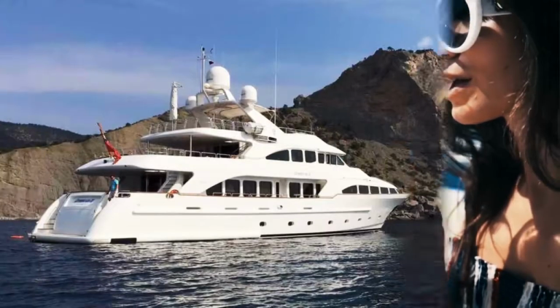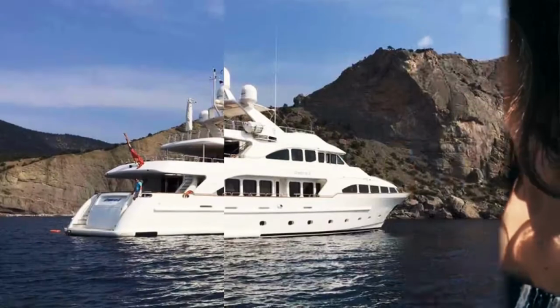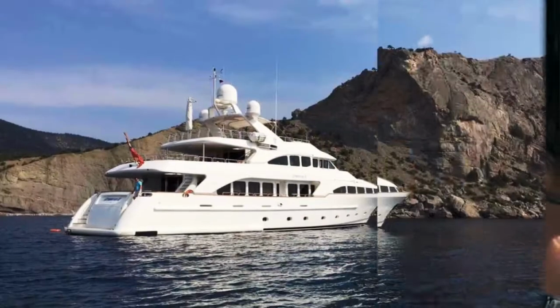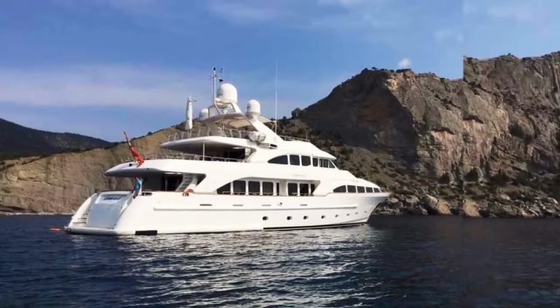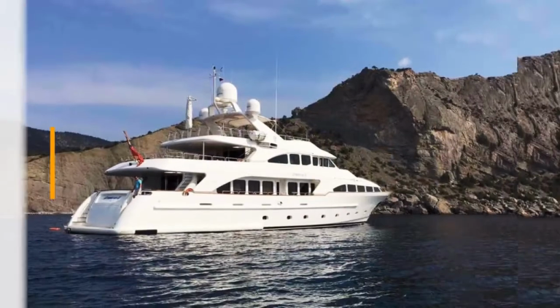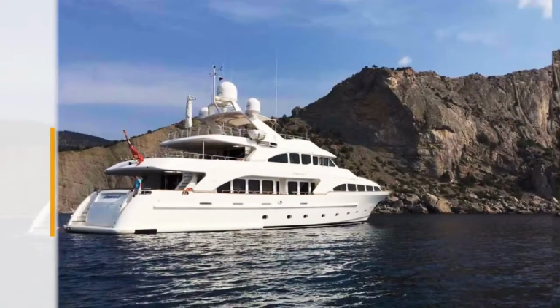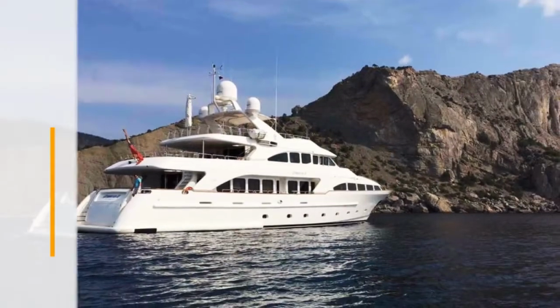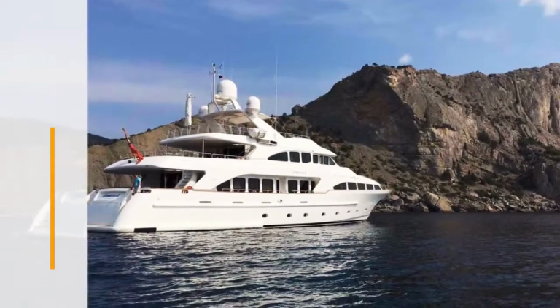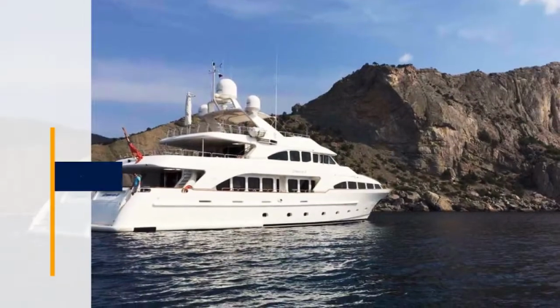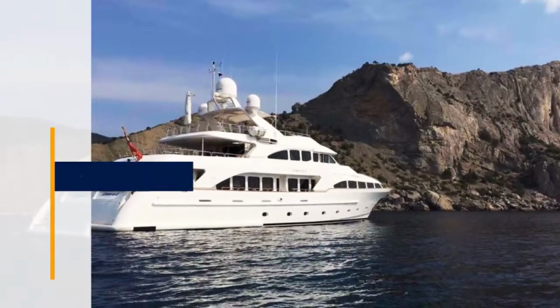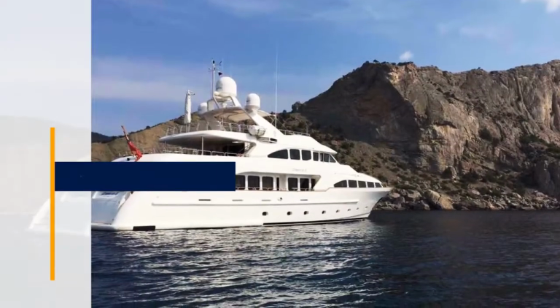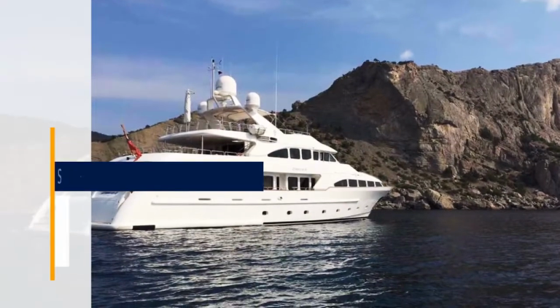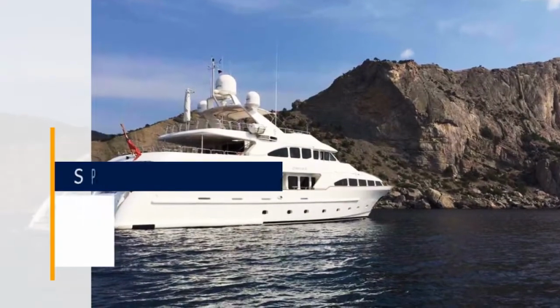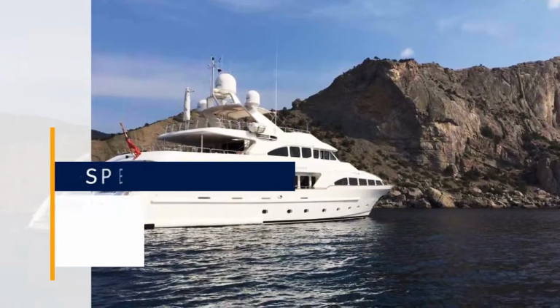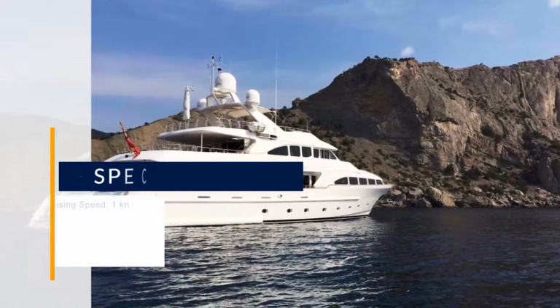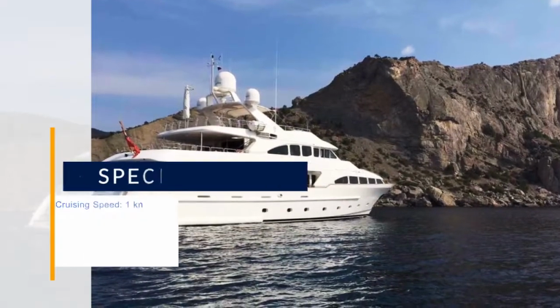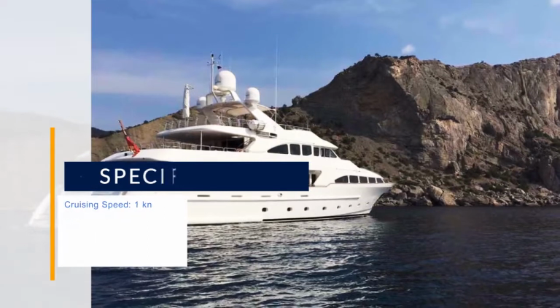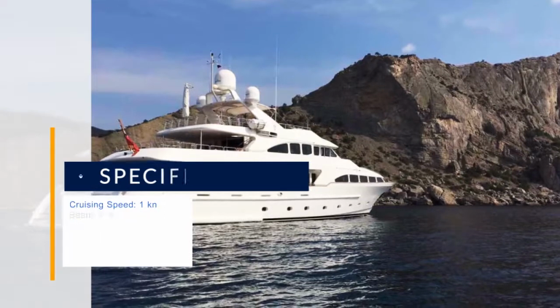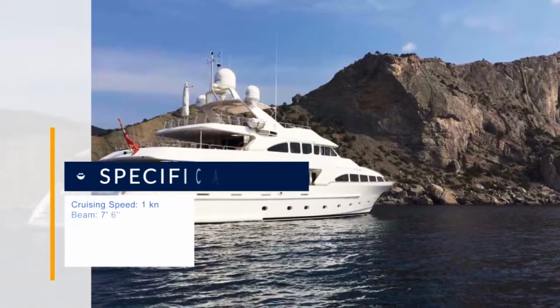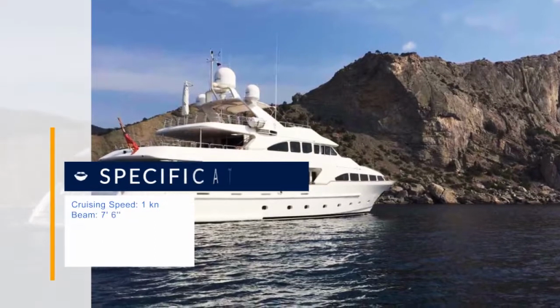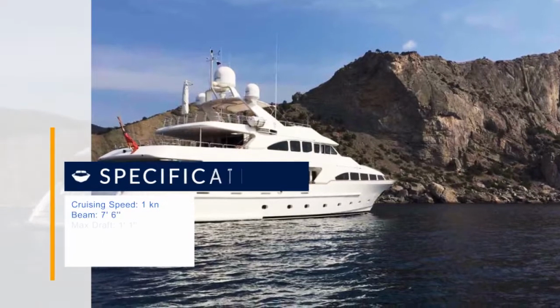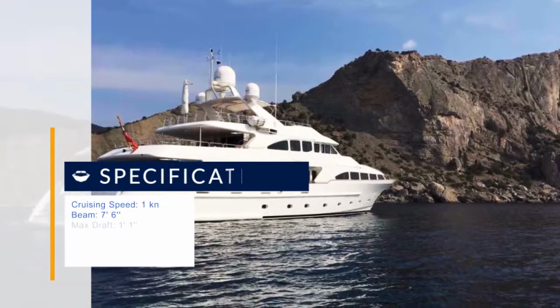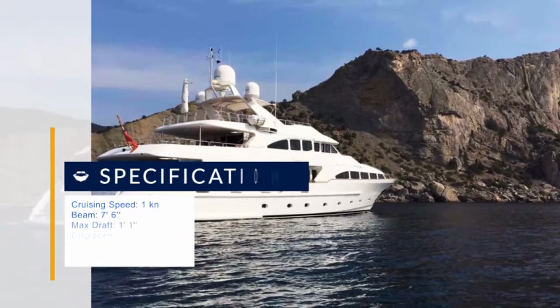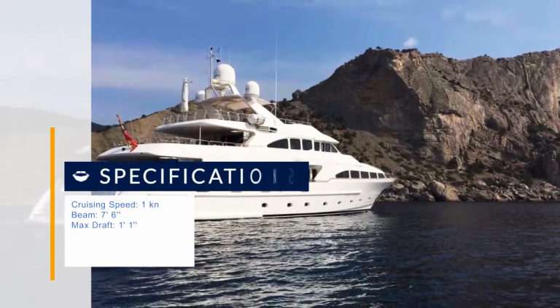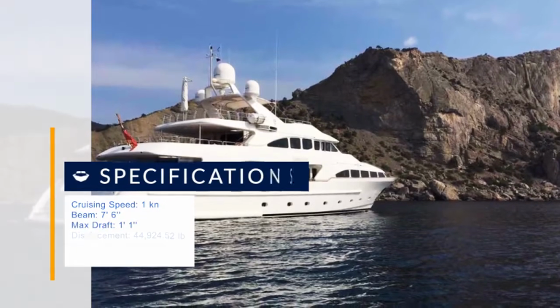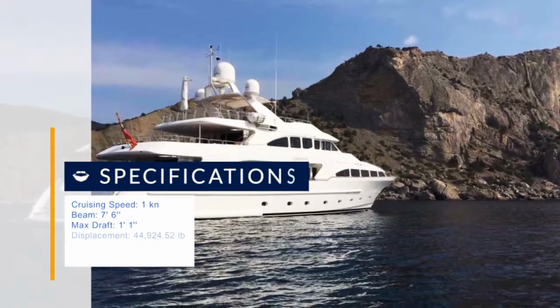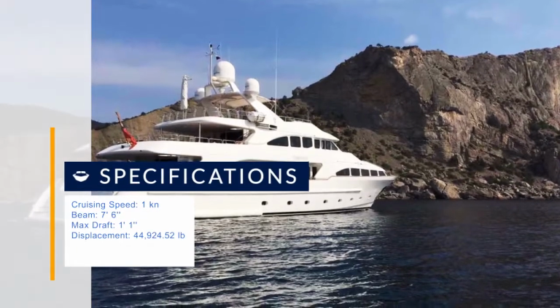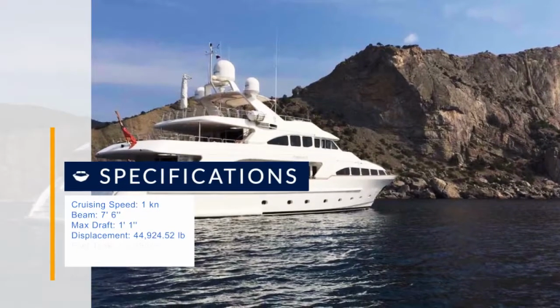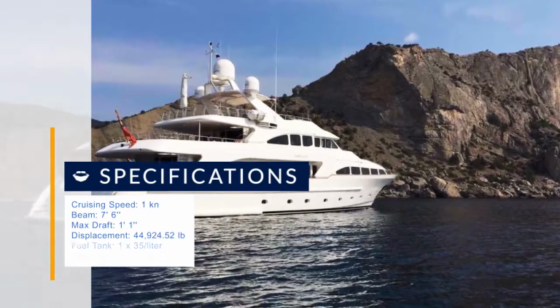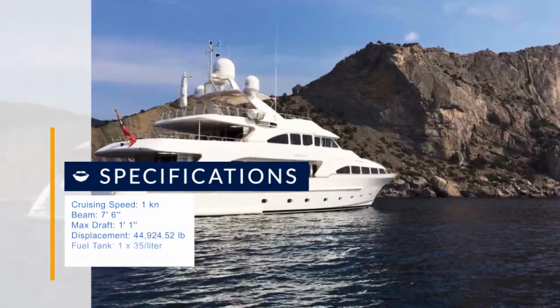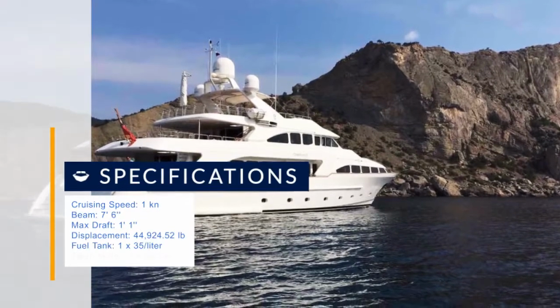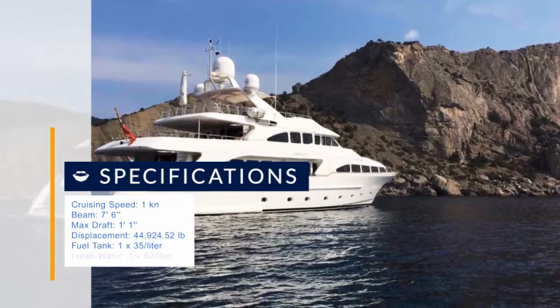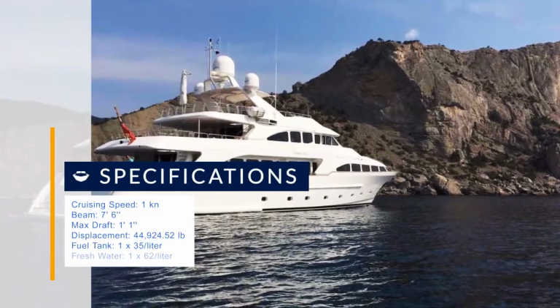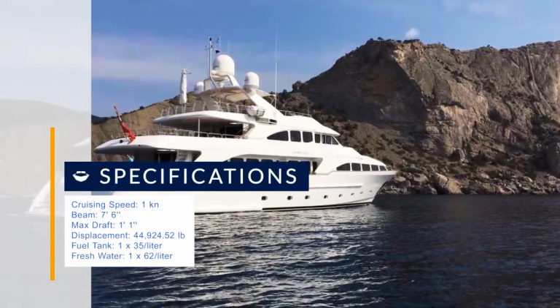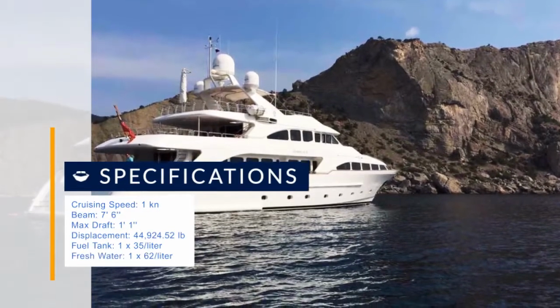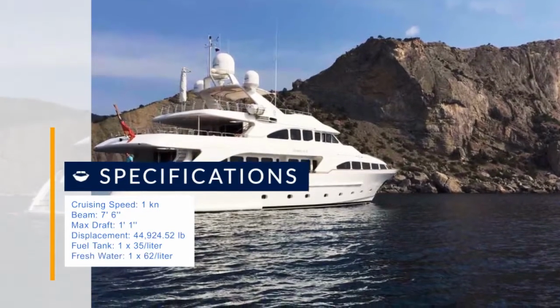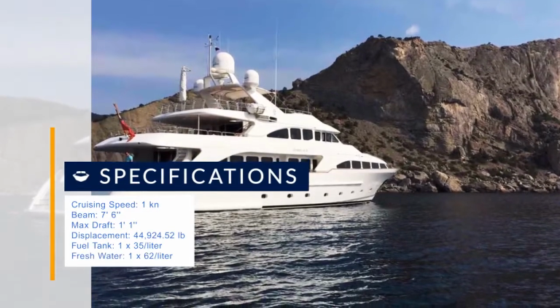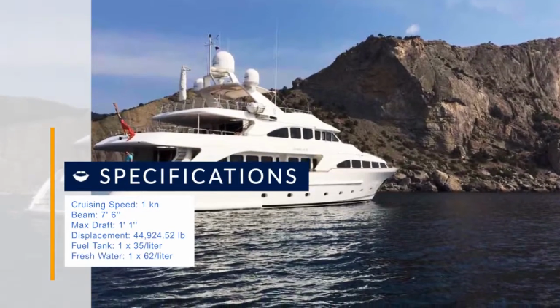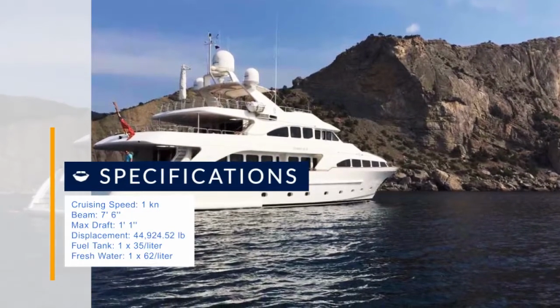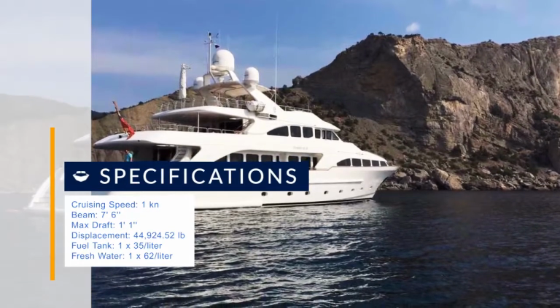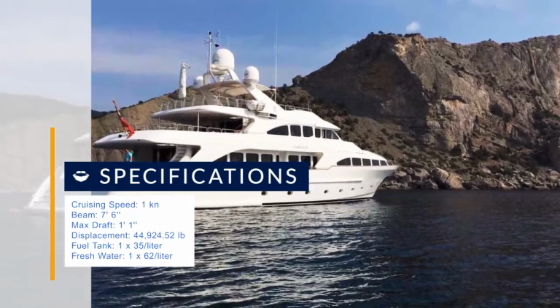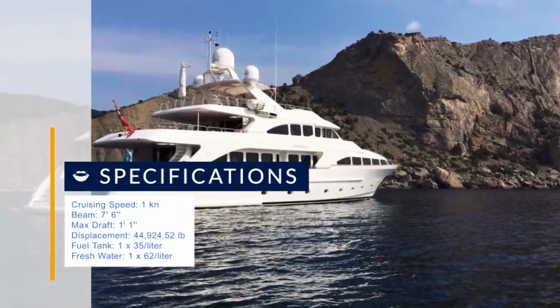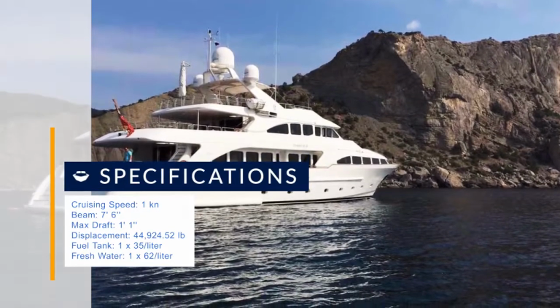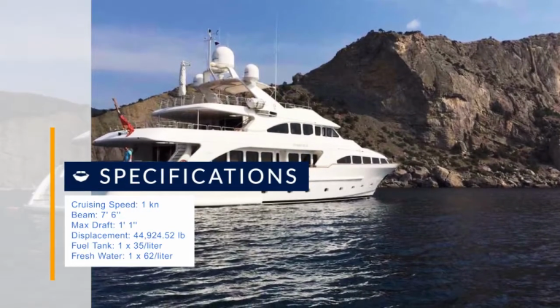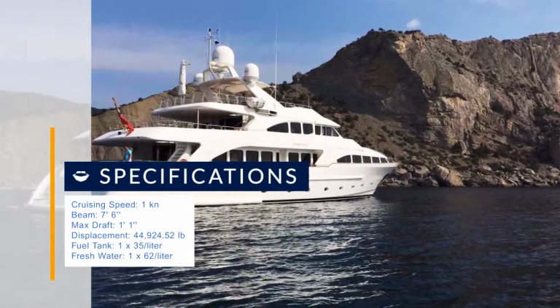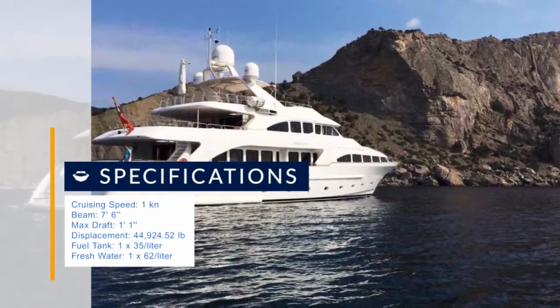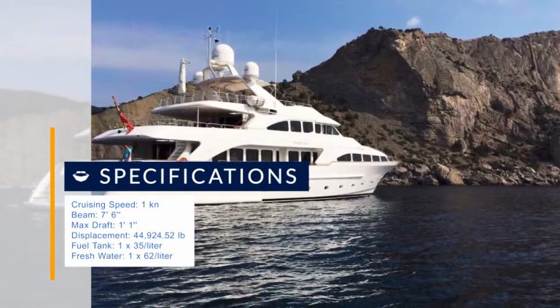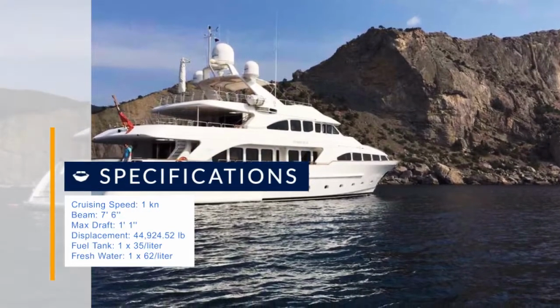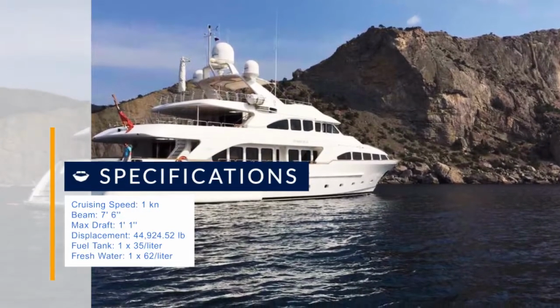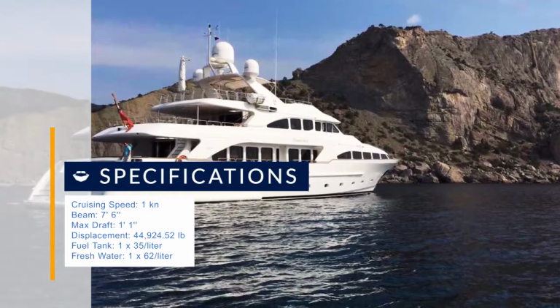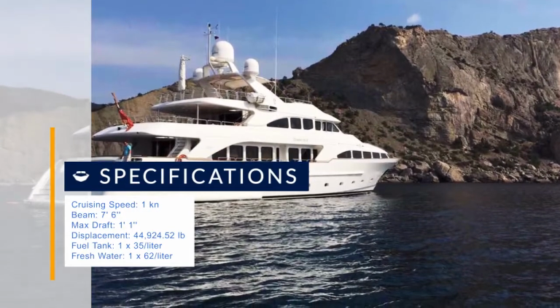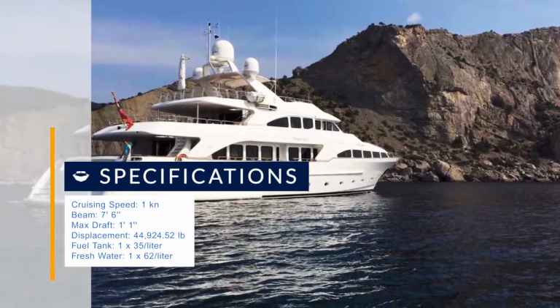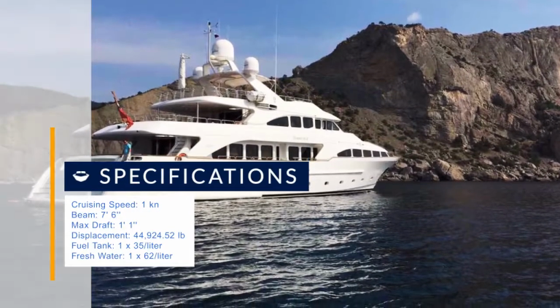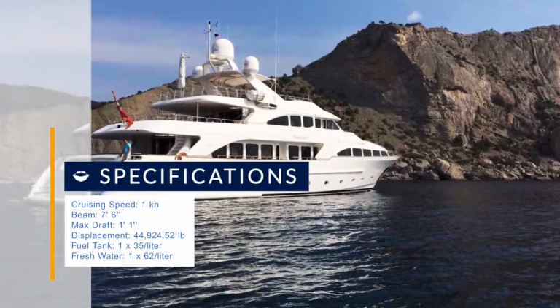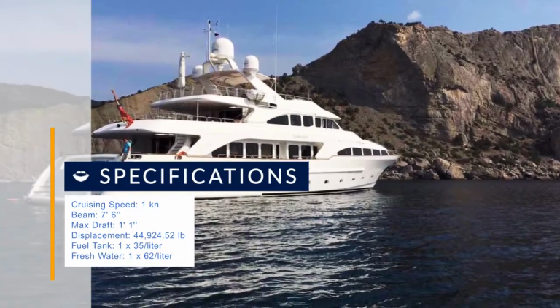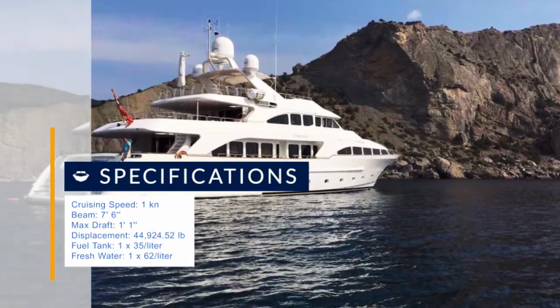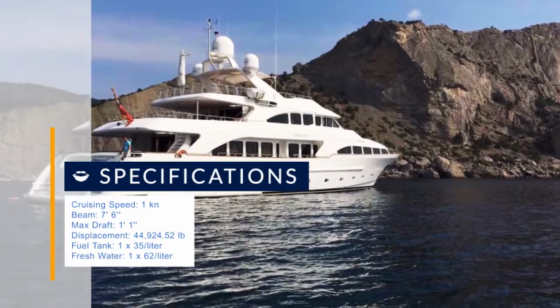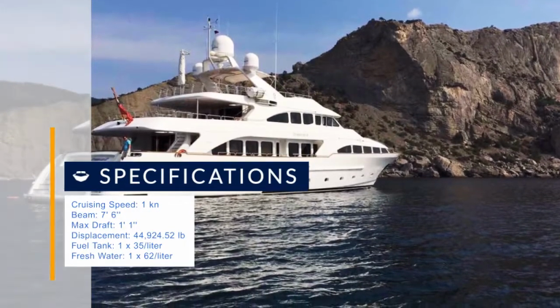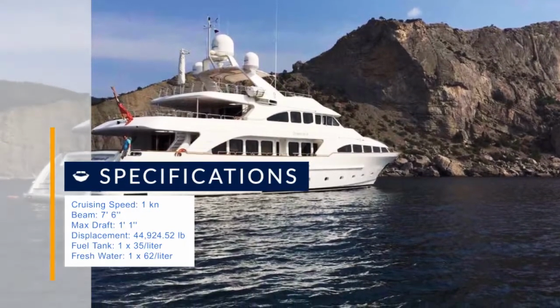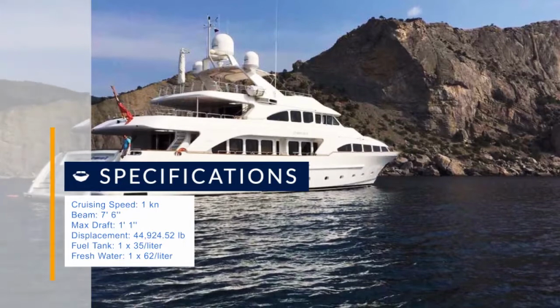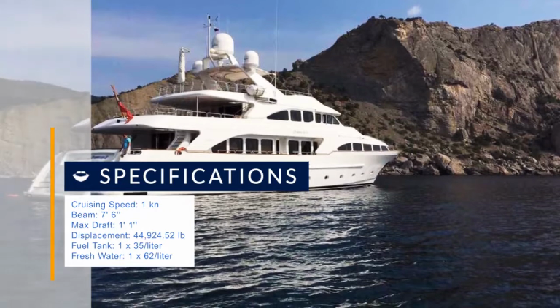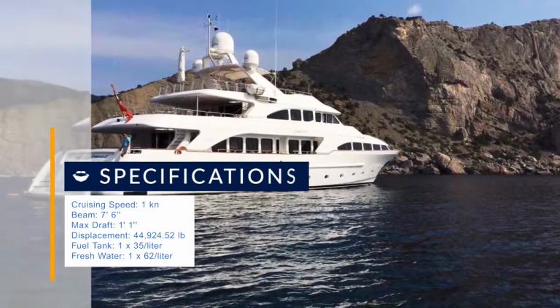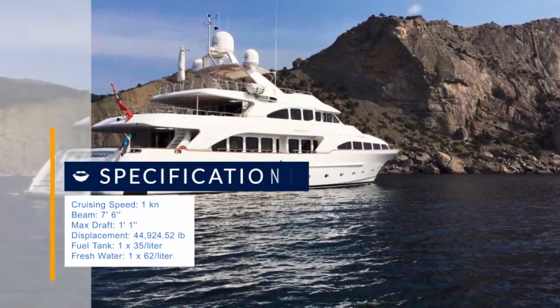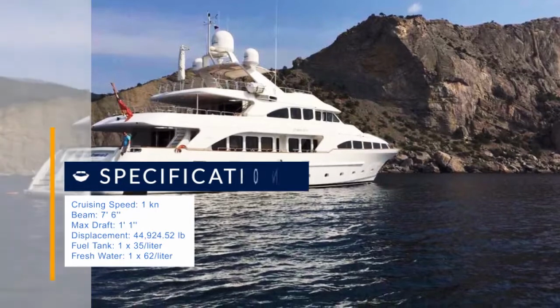Totally refitted in 2011 — carpeting was changed all over the yacht, upholstery almost everywhere, and a lot of furniture. Now she looks great.